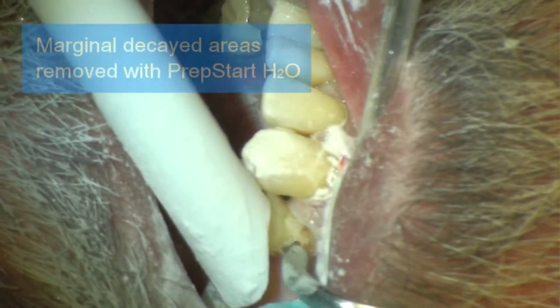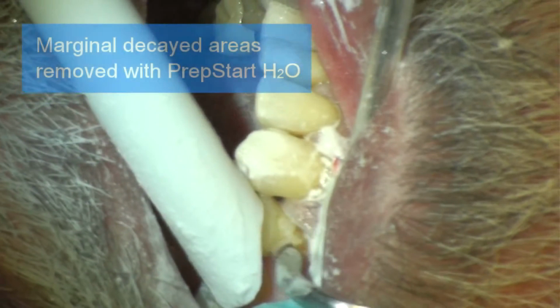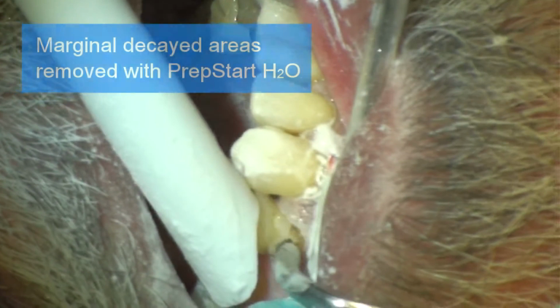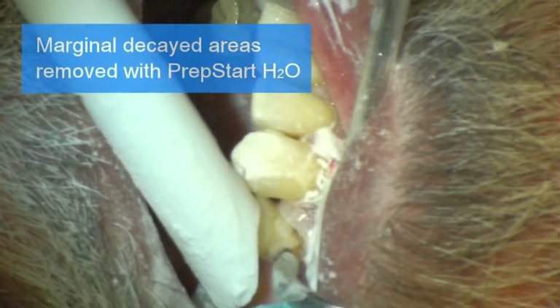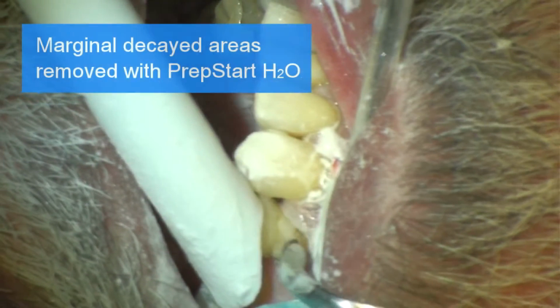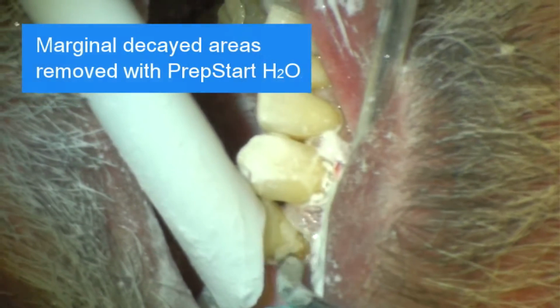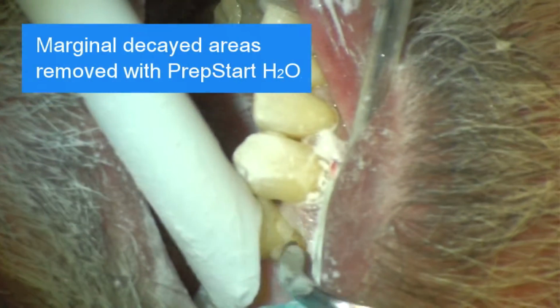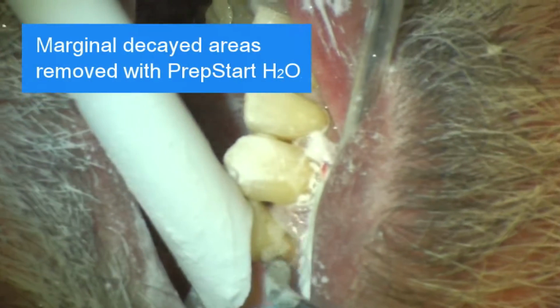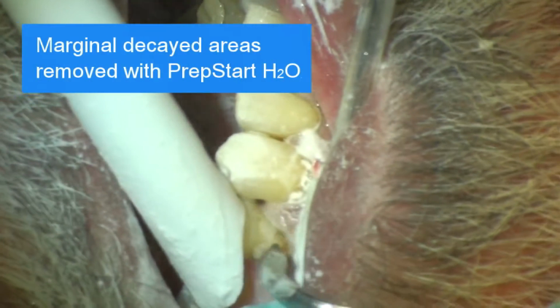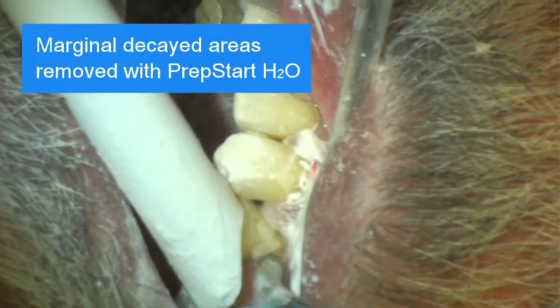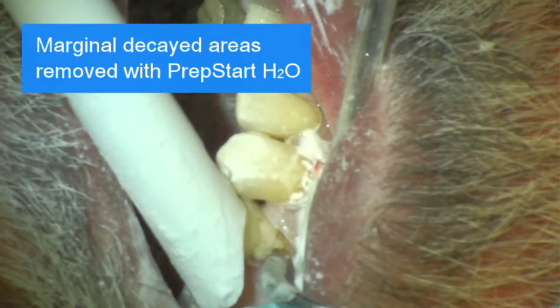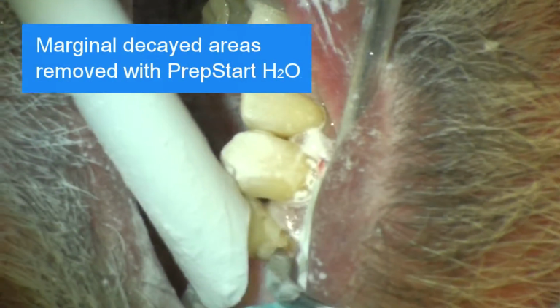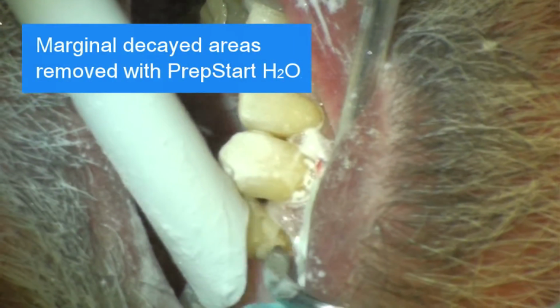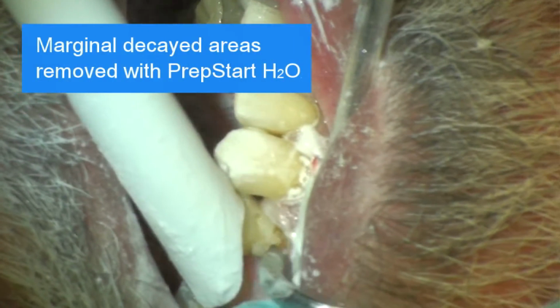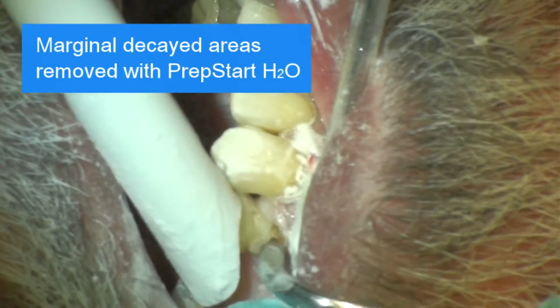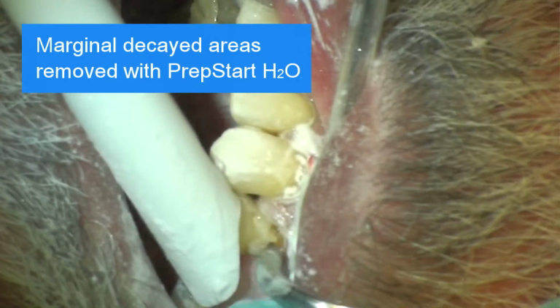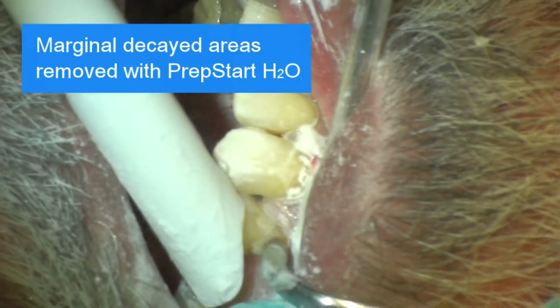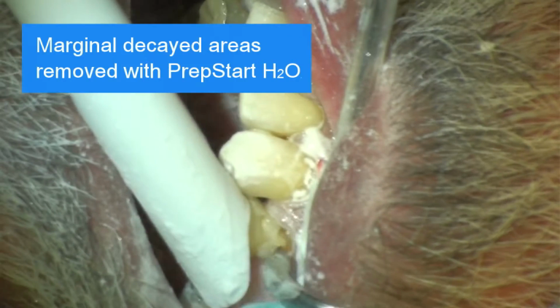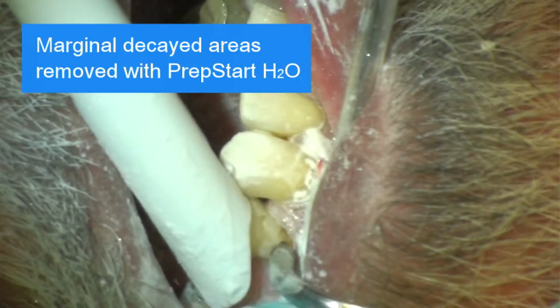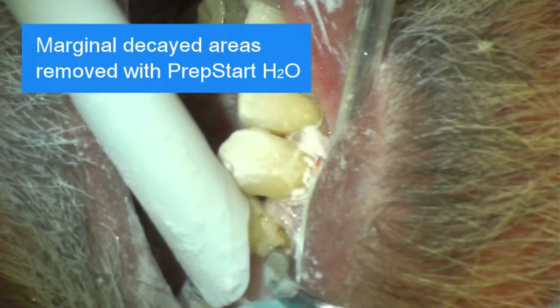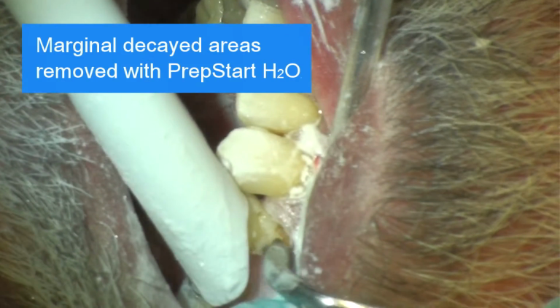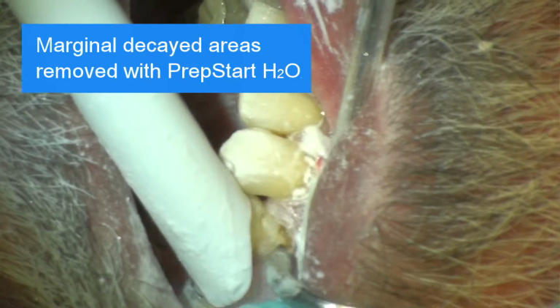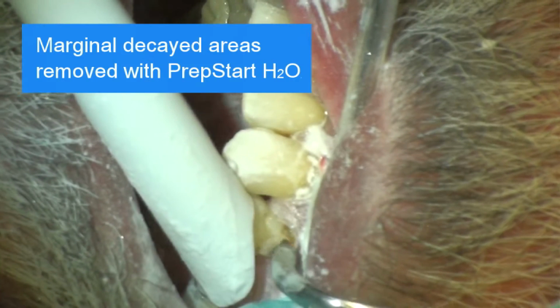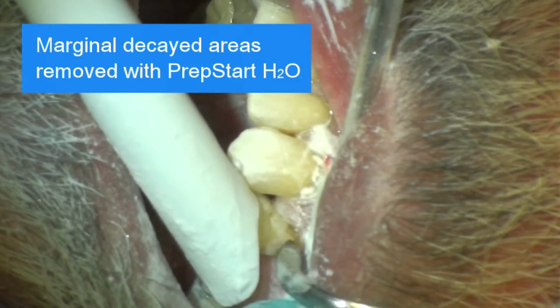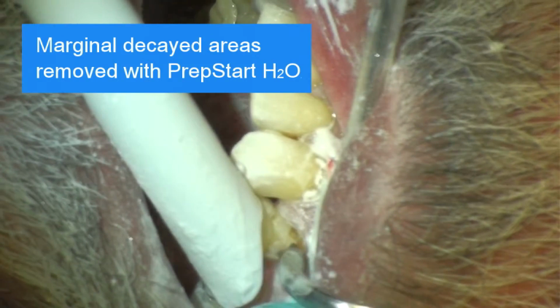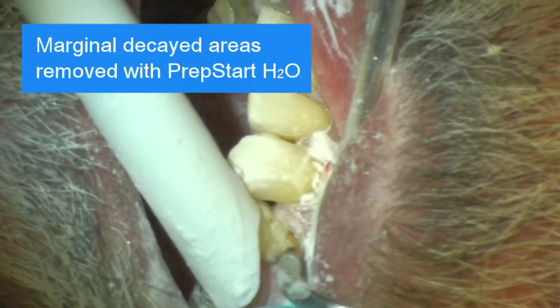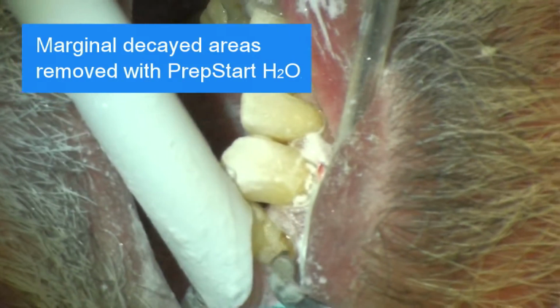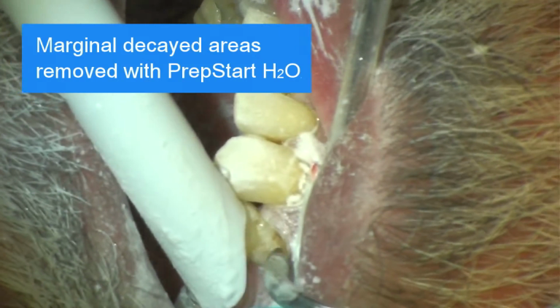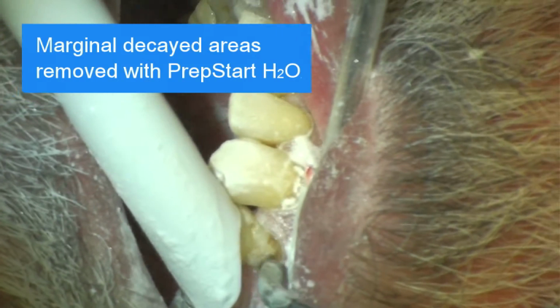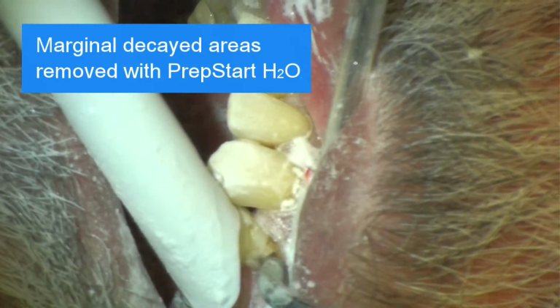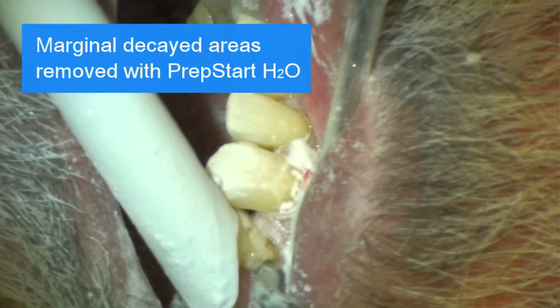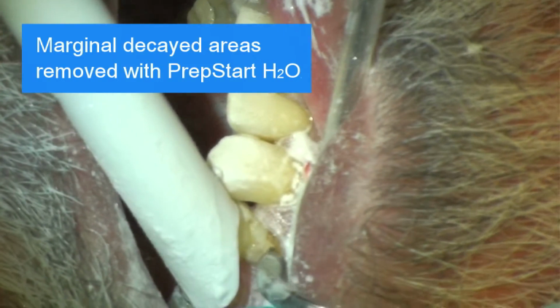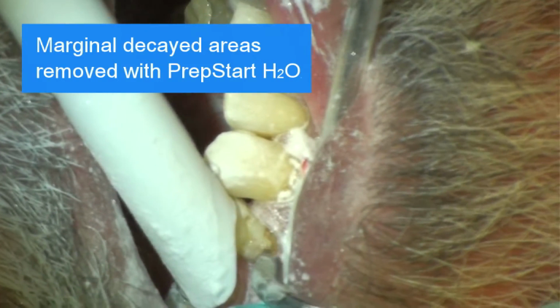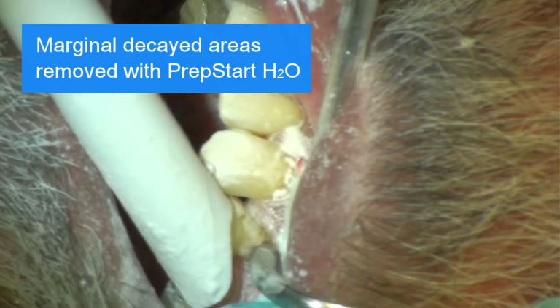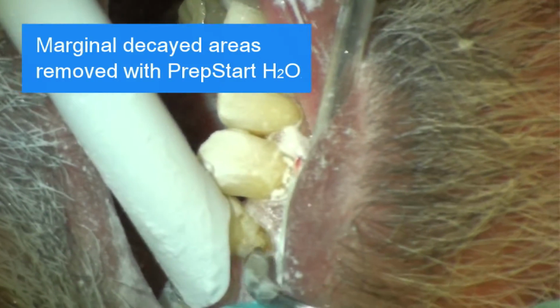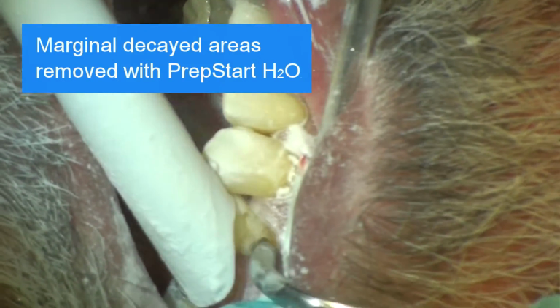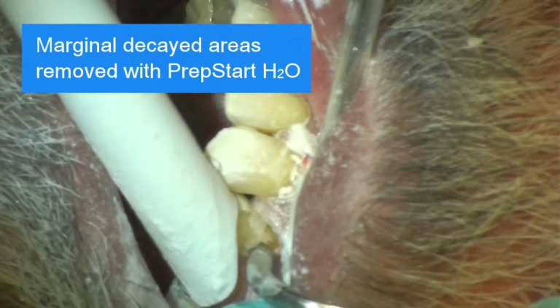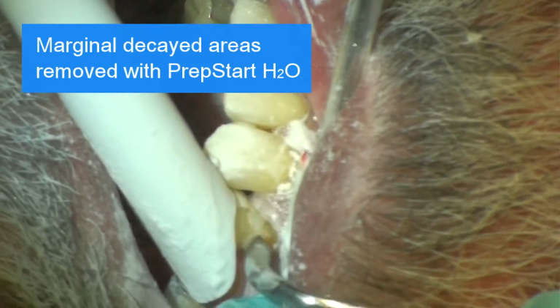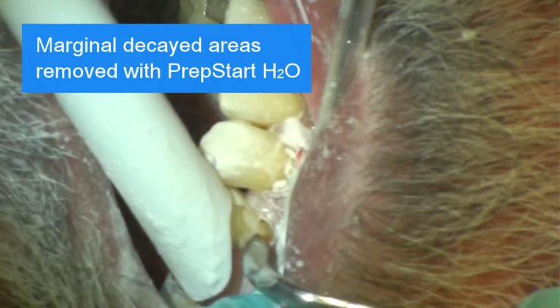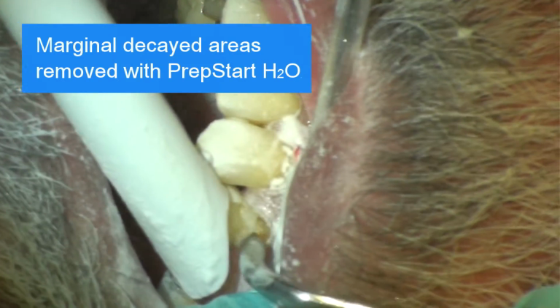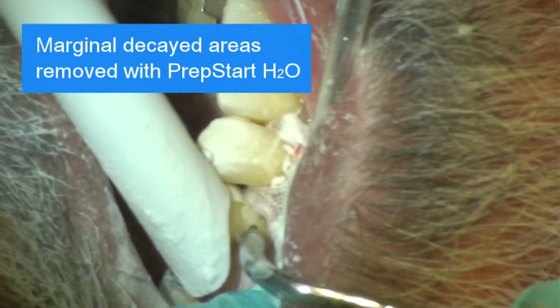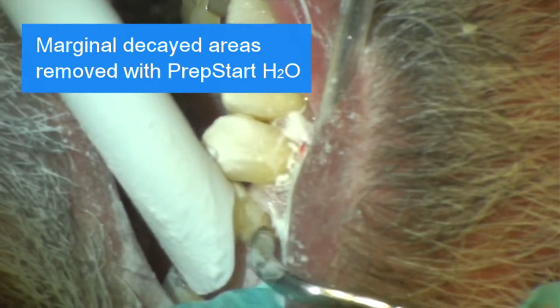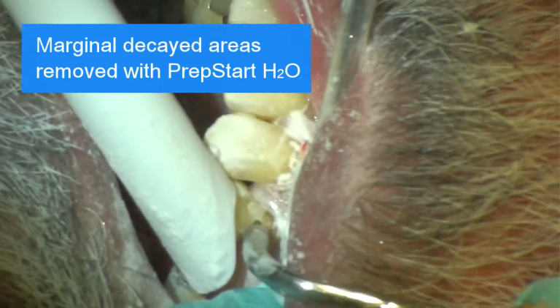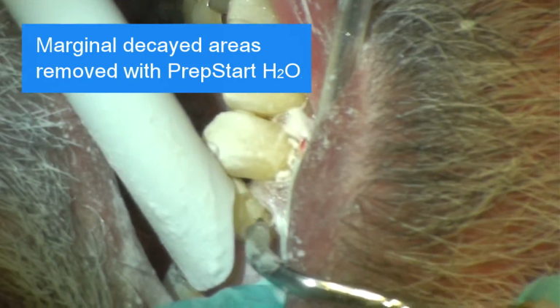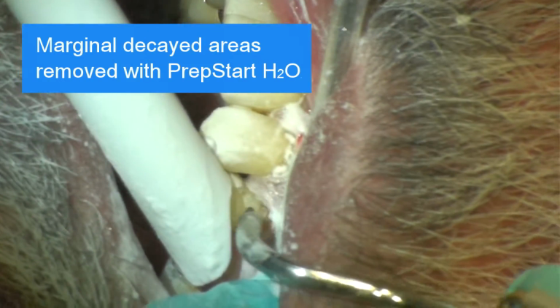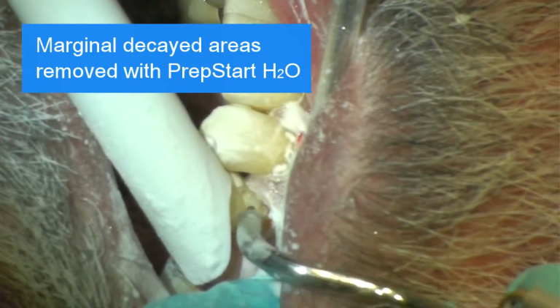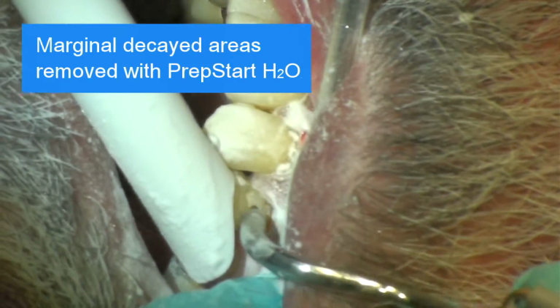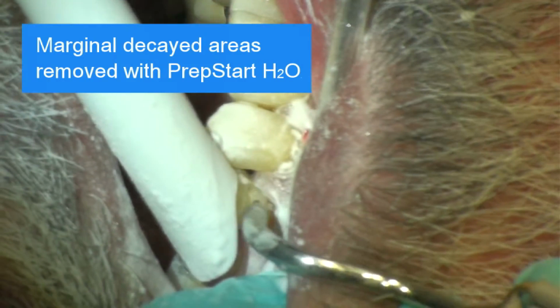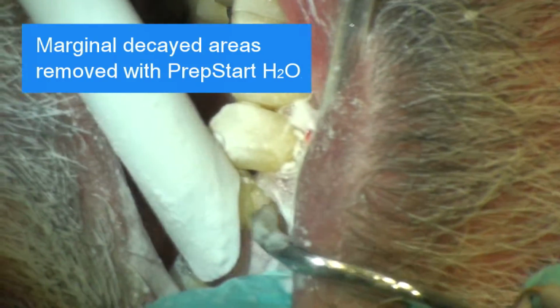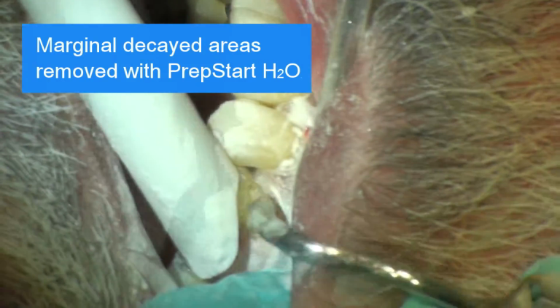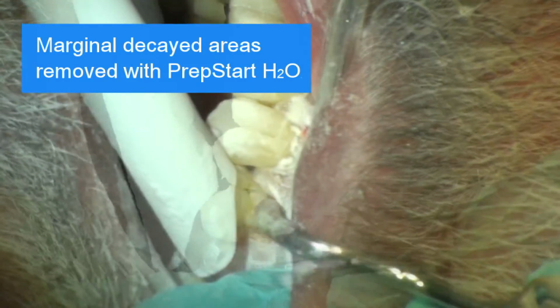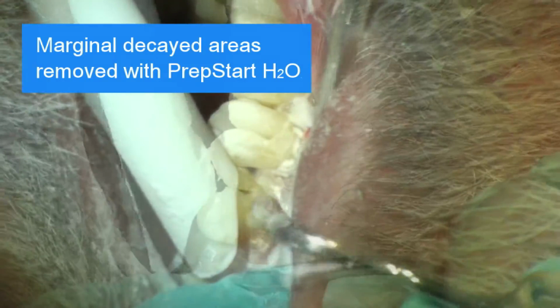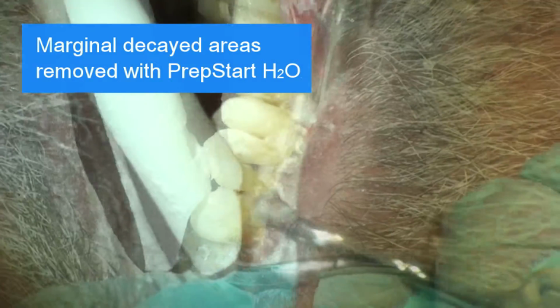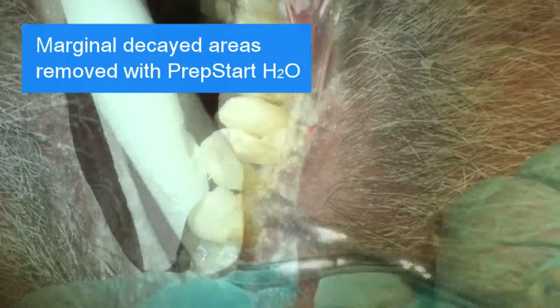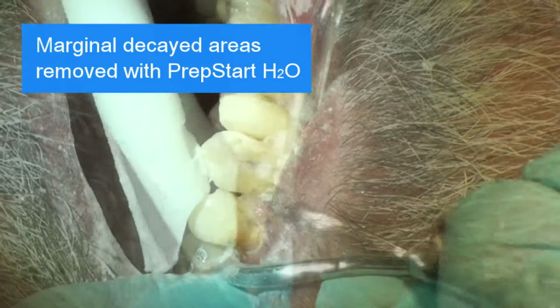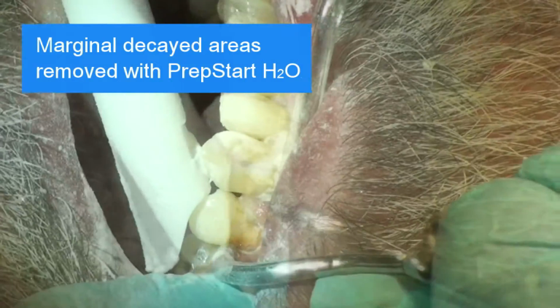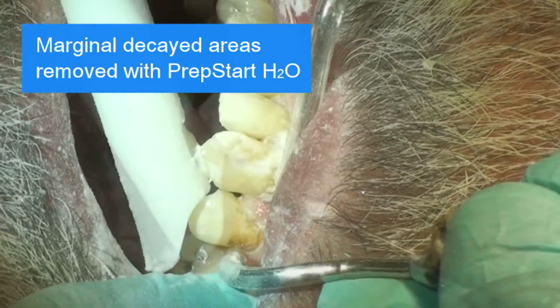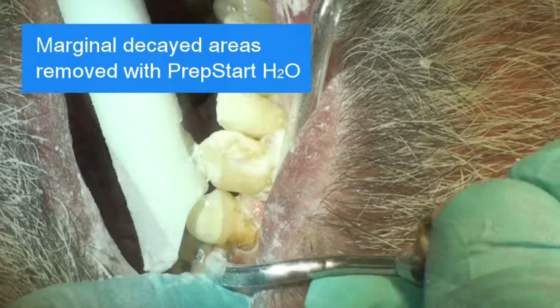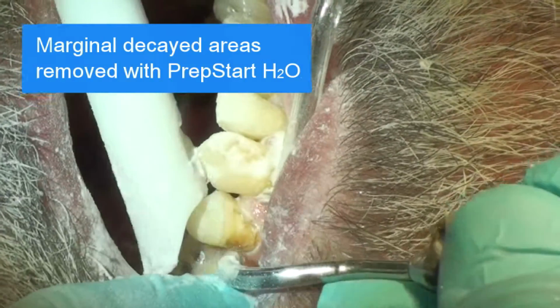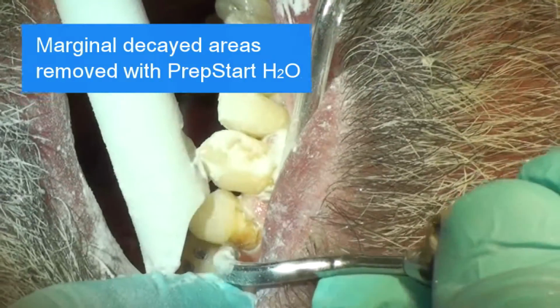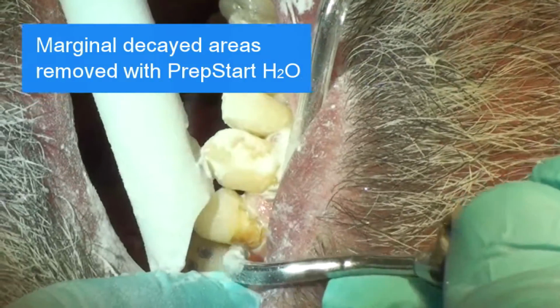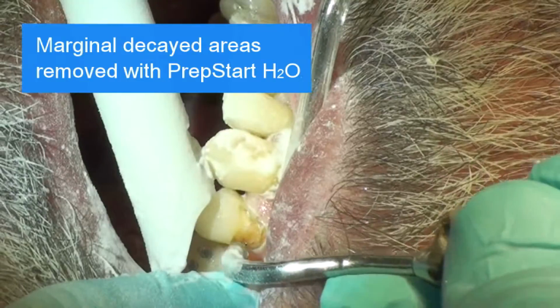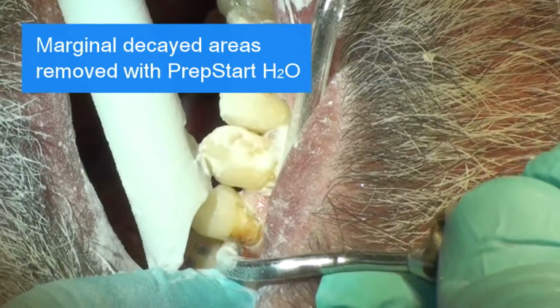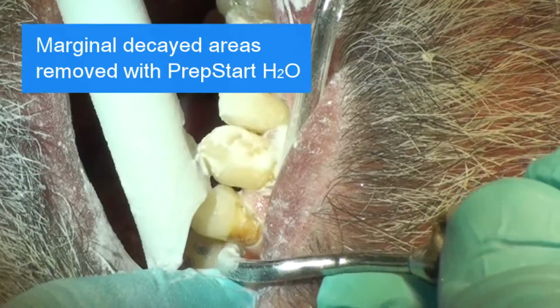Two Class V restorations with marginal decayed areas are being removed with air abrasion without anesthesia.